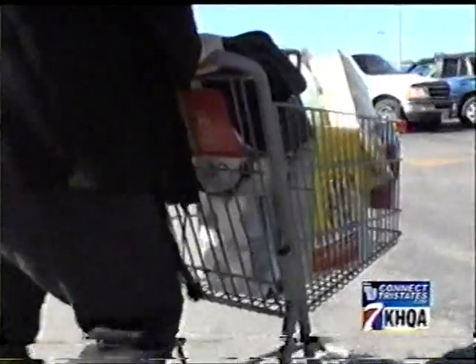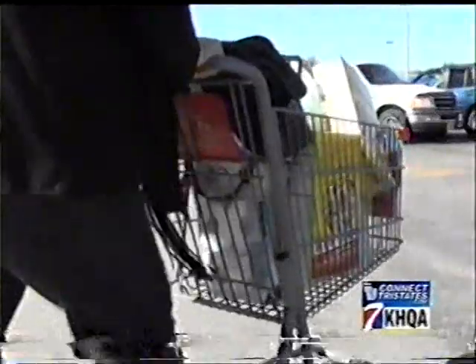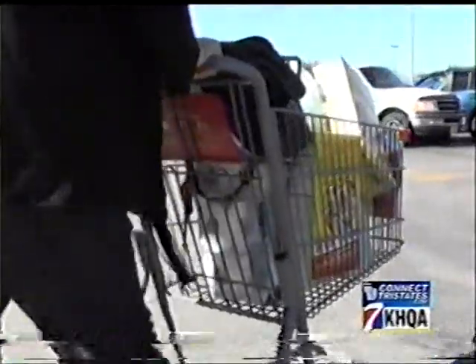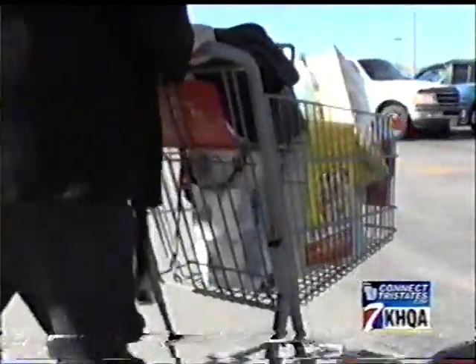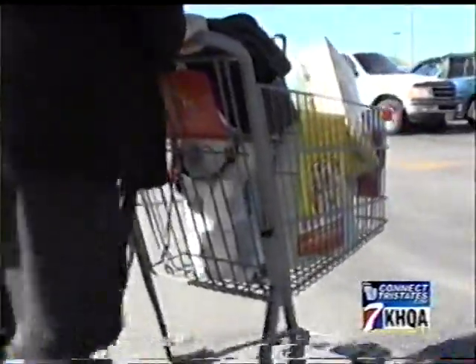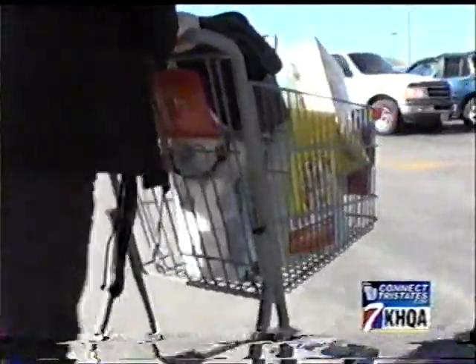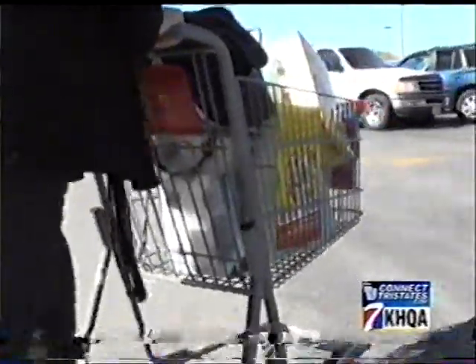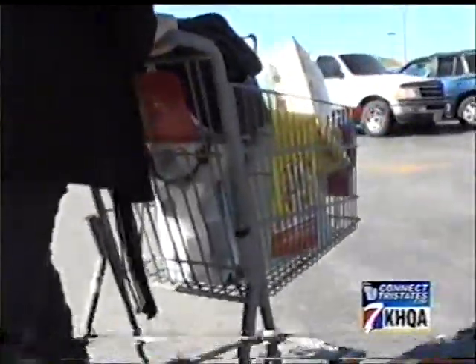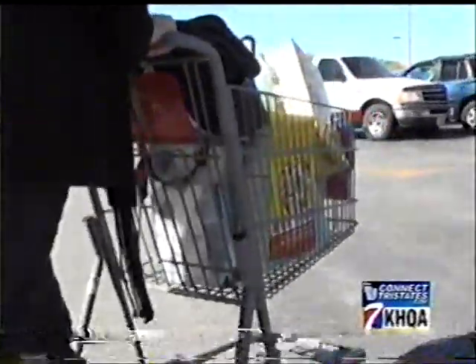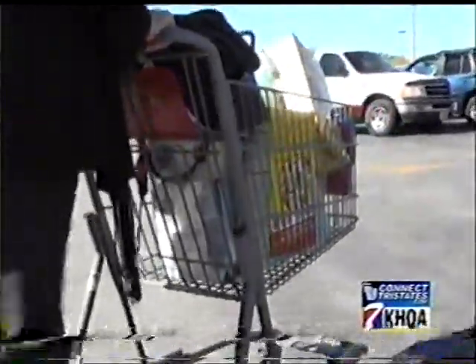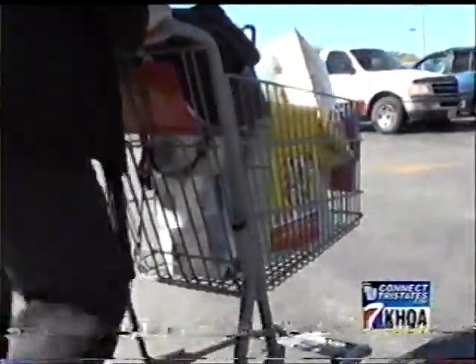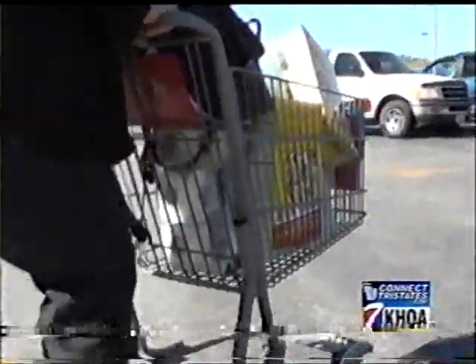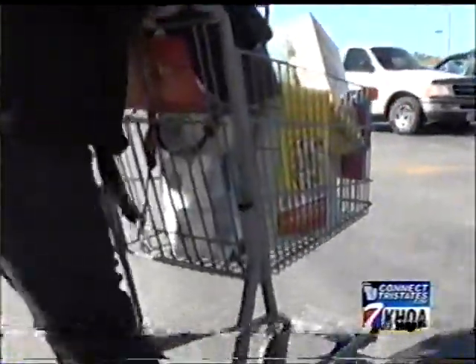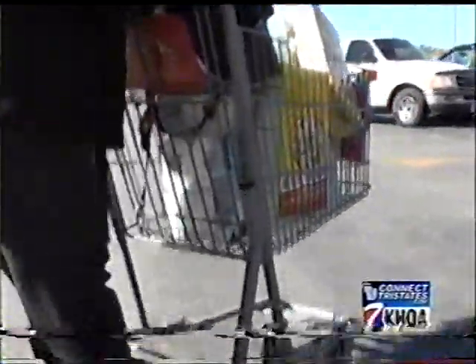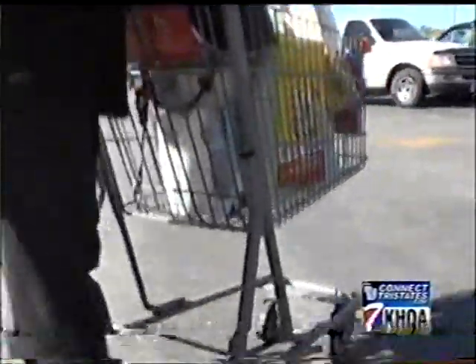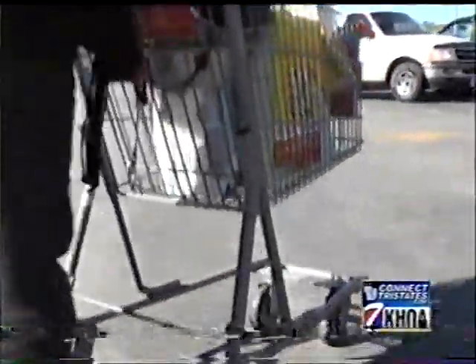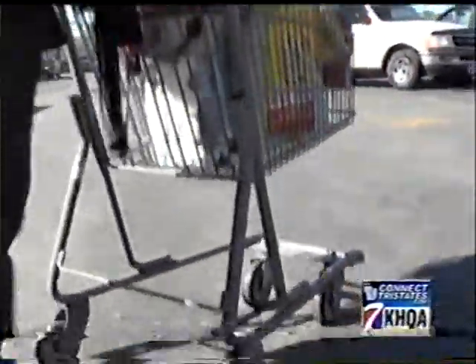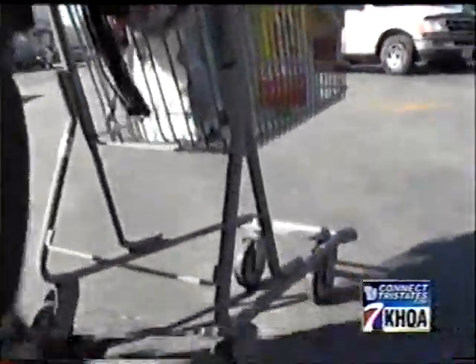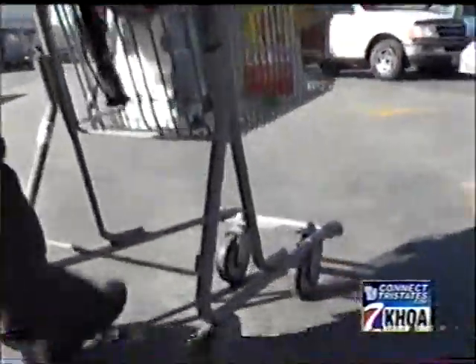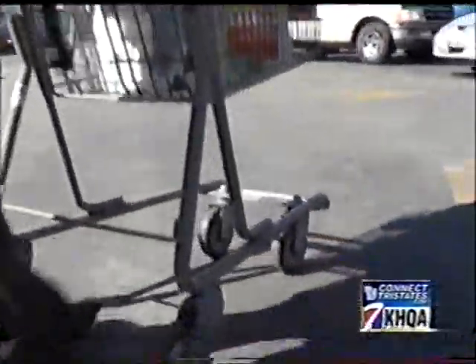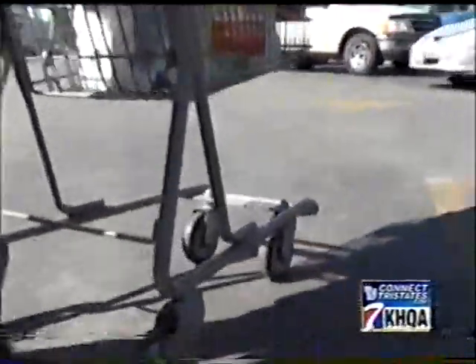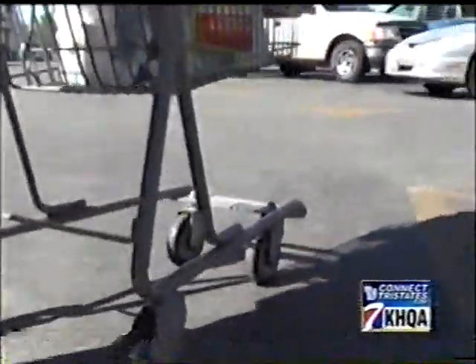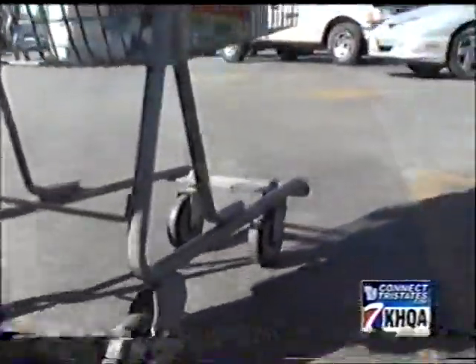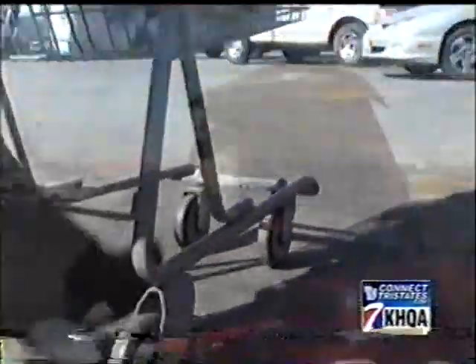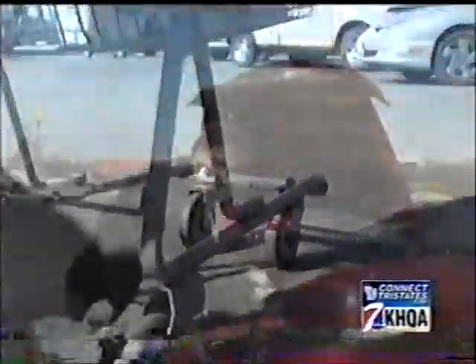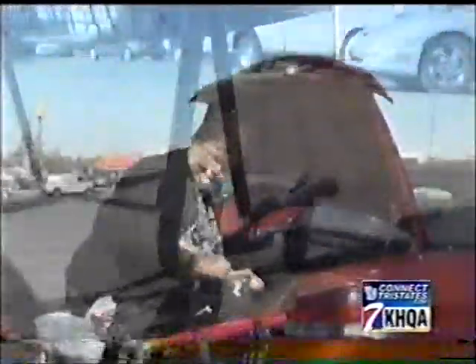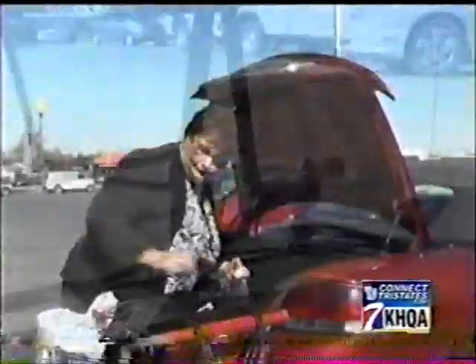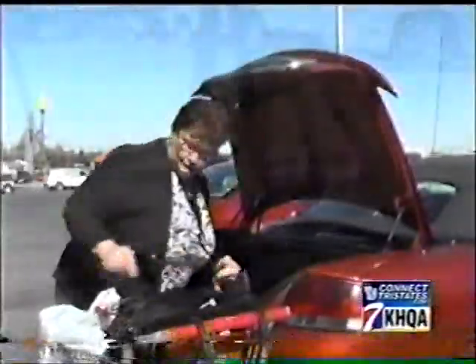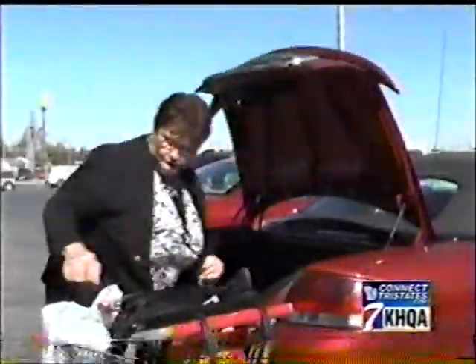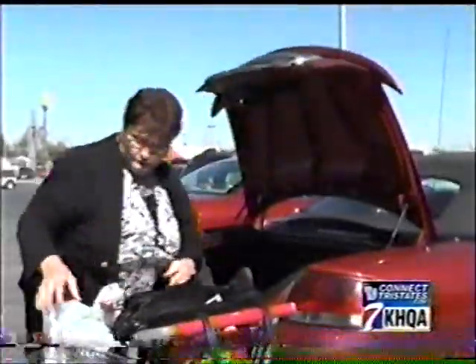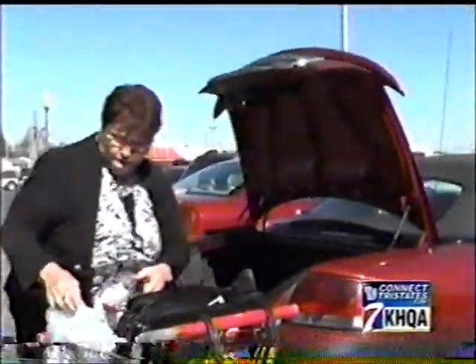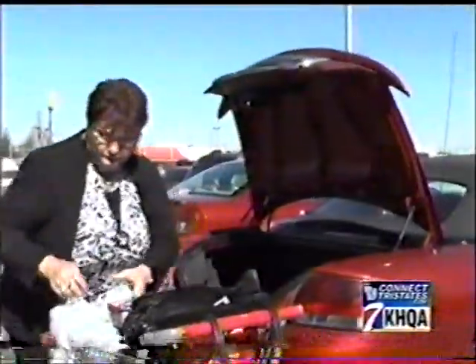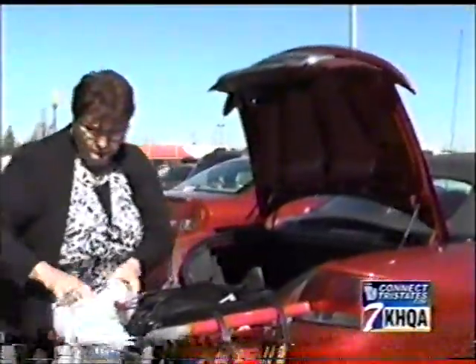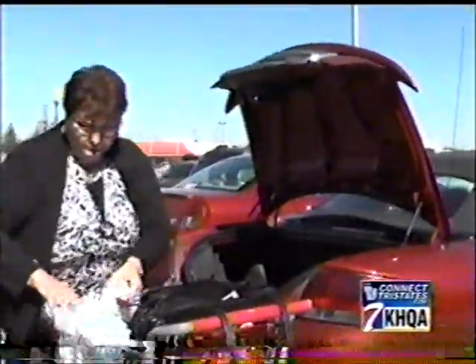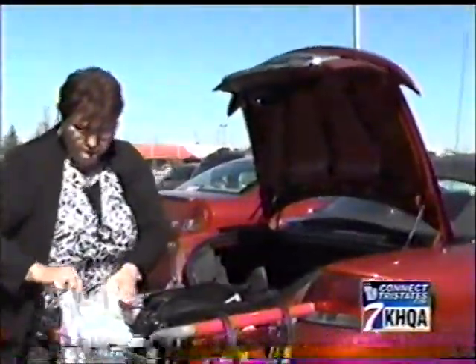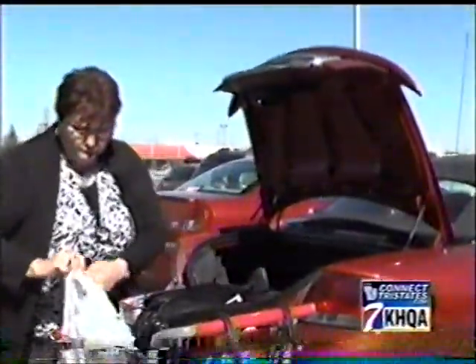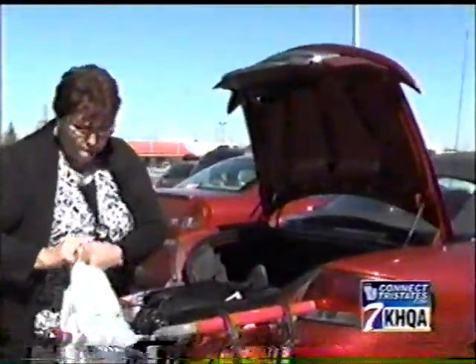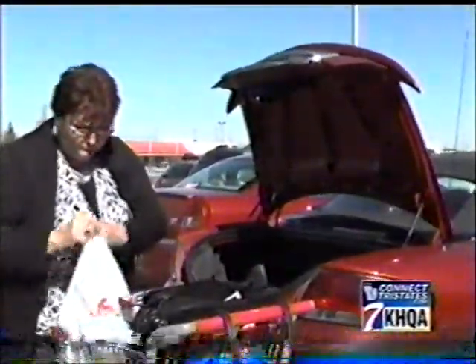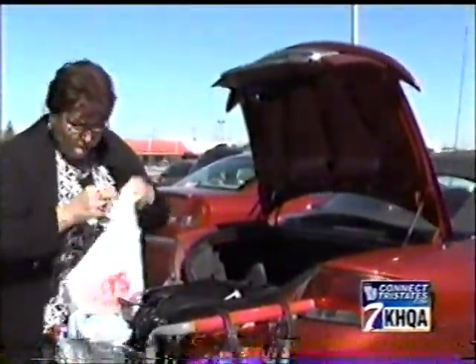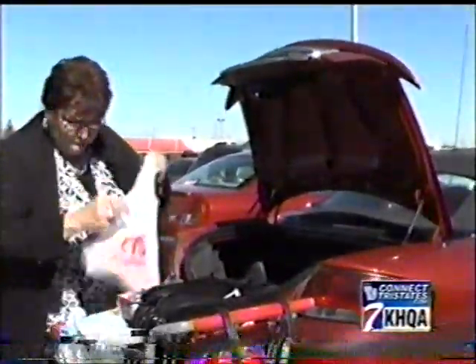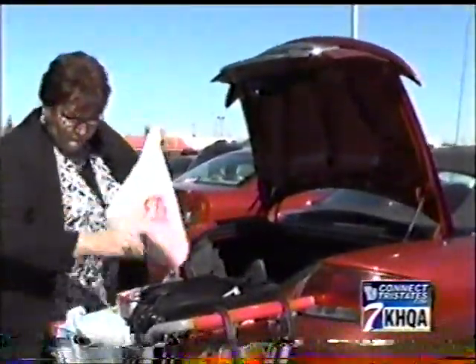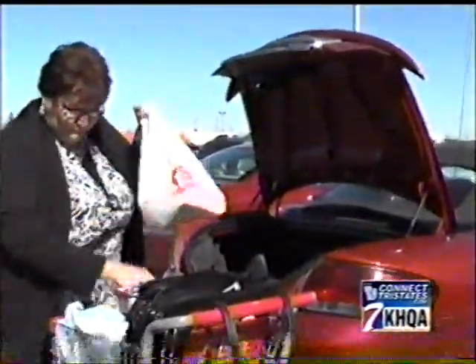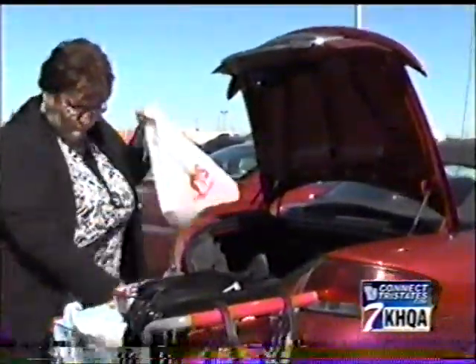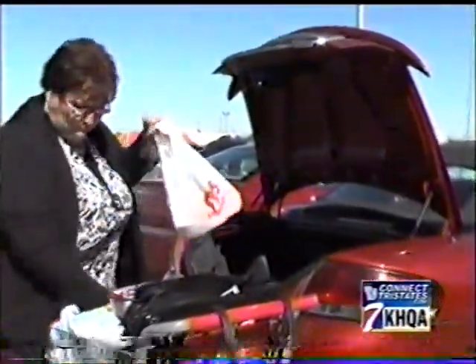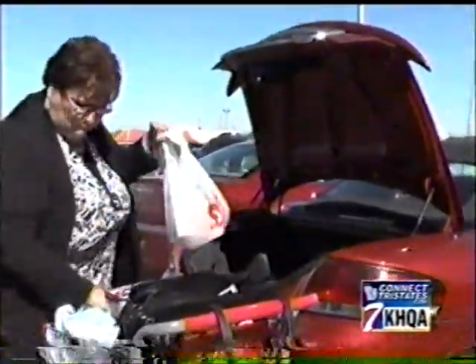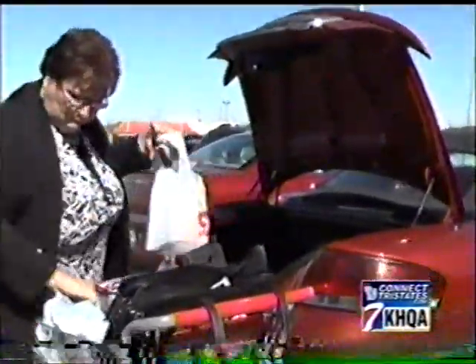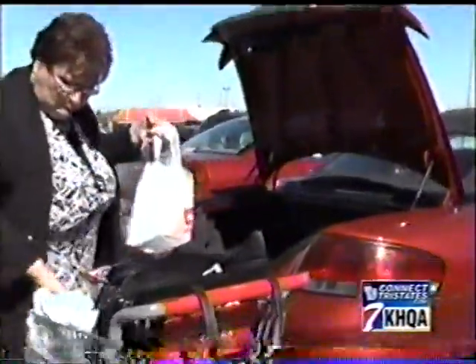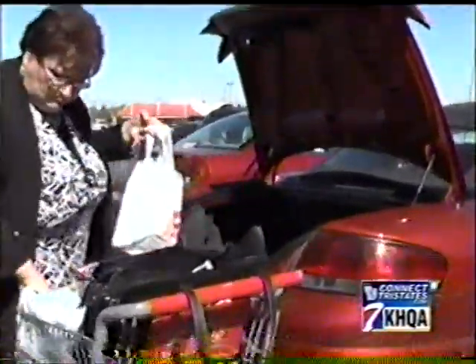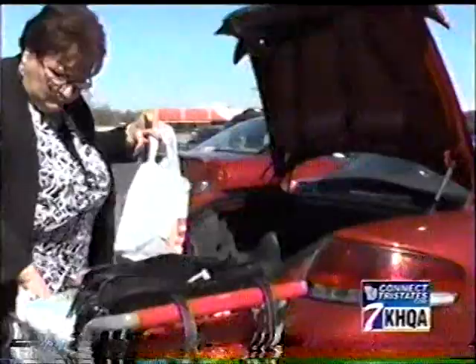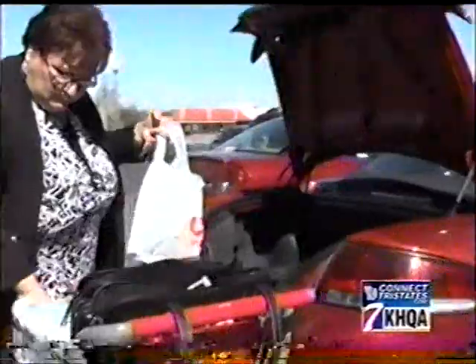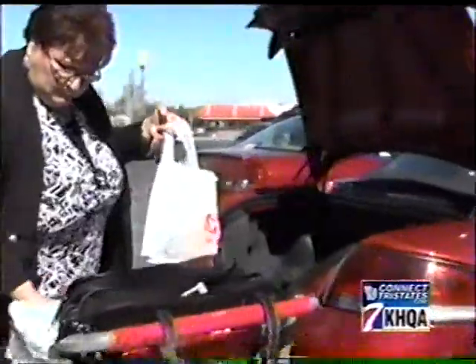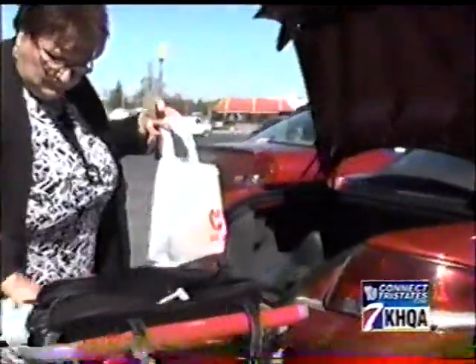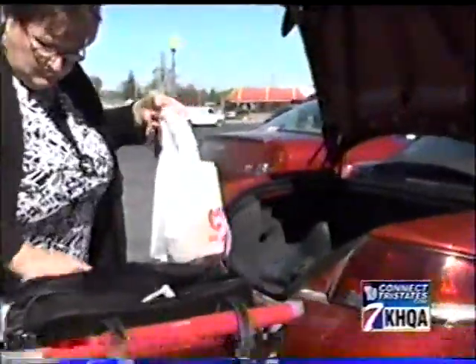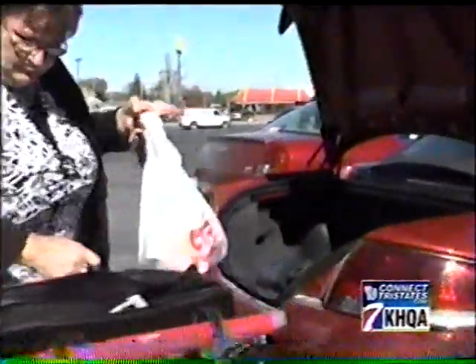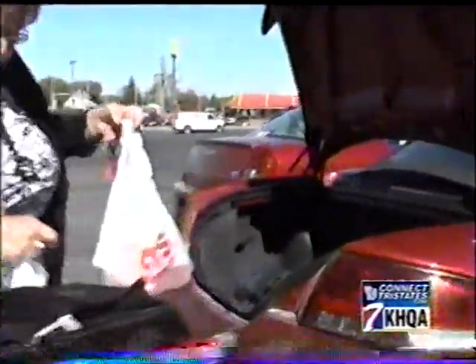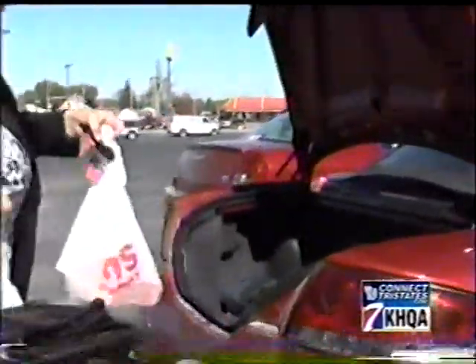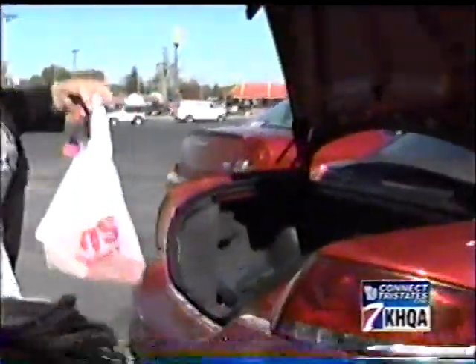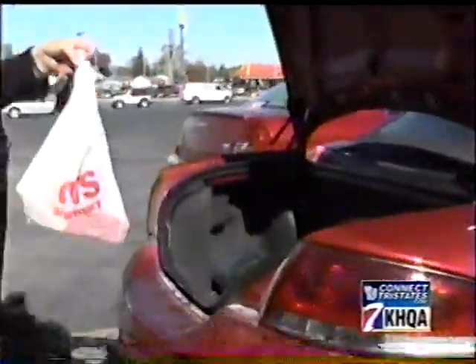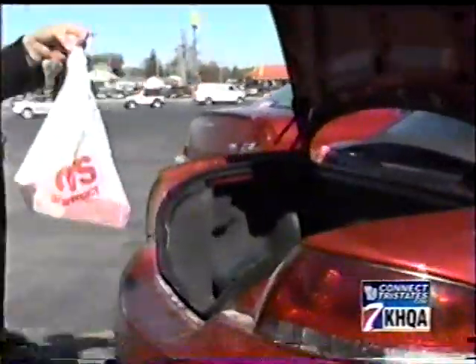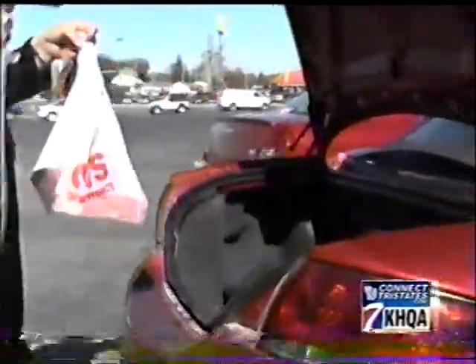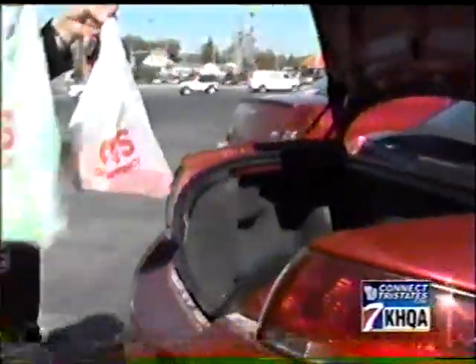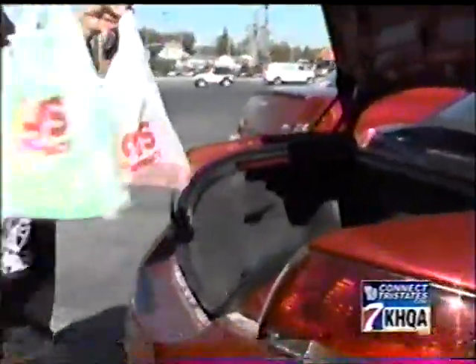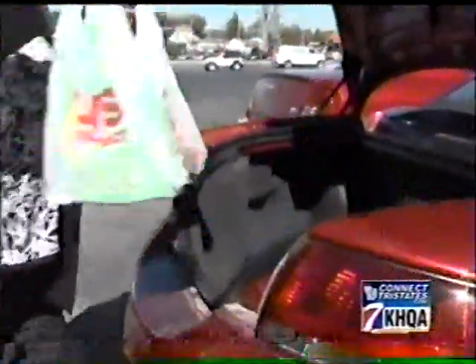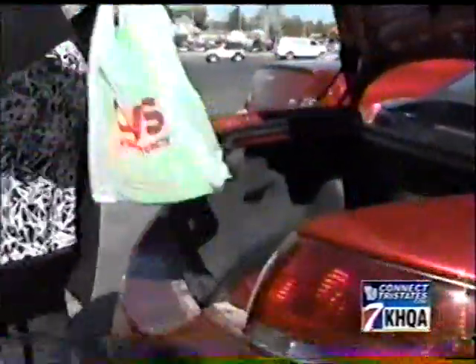Now, these items are headed to a local women's shelter. Sims says it's a great way to give to a worthy cause while not spending a lot of green.